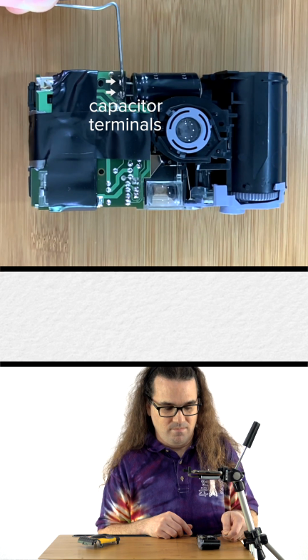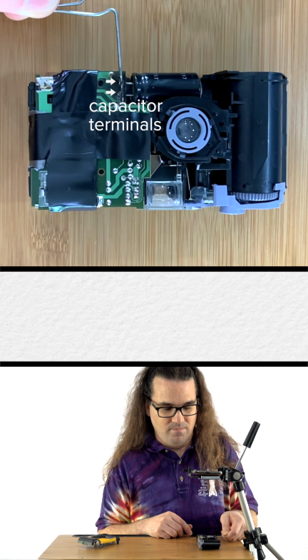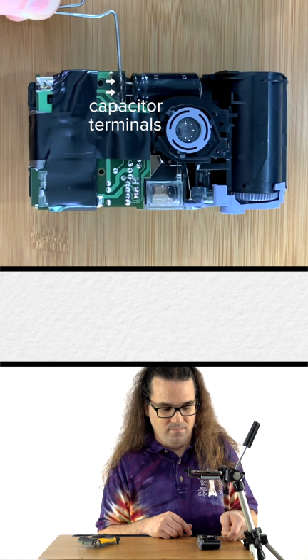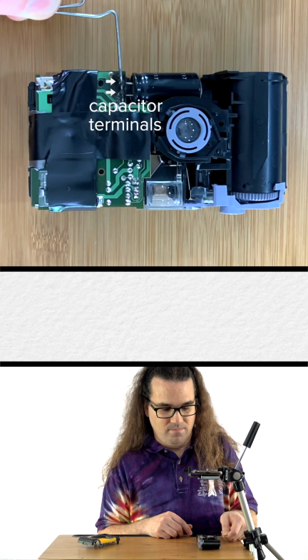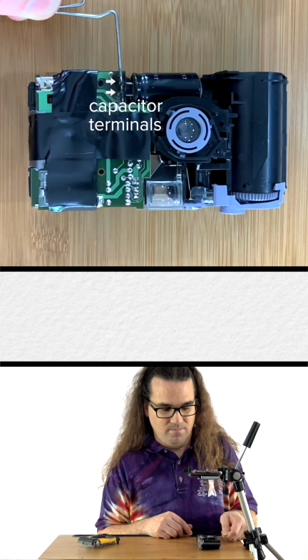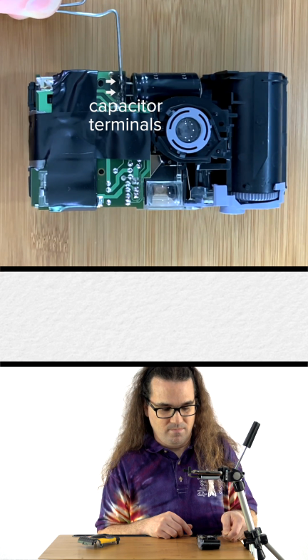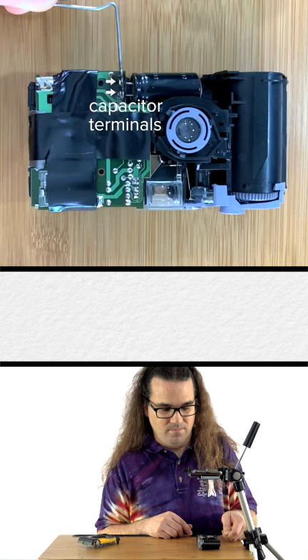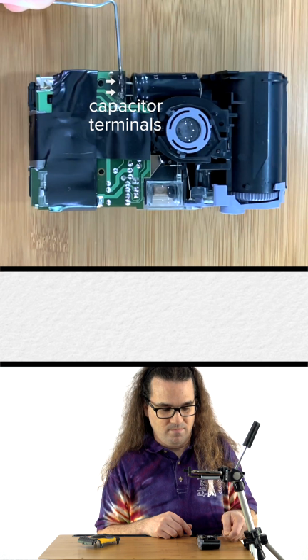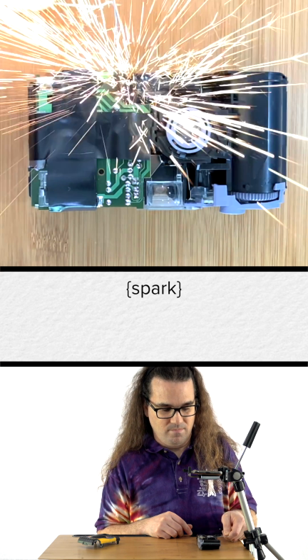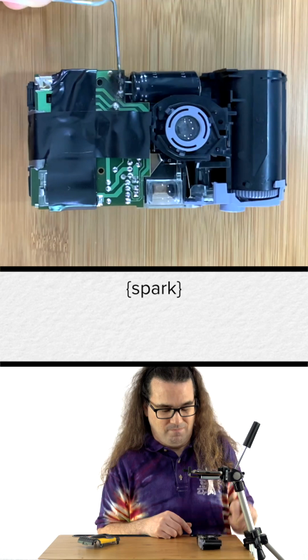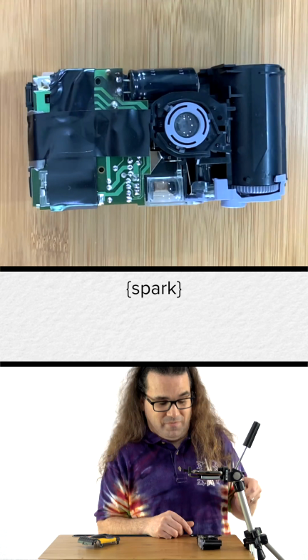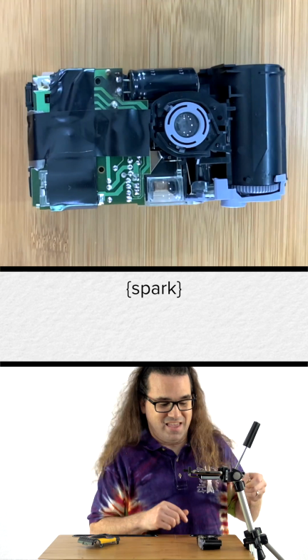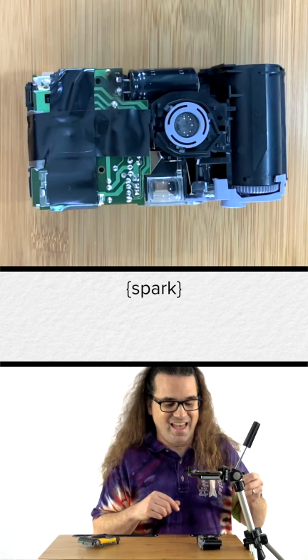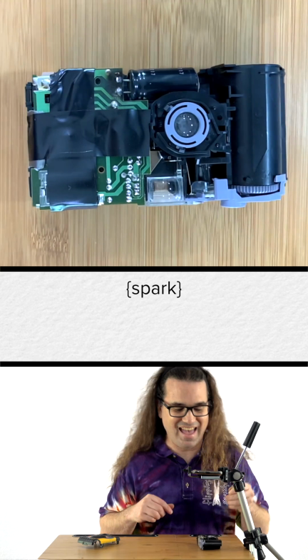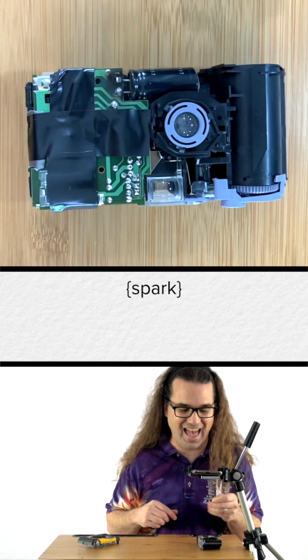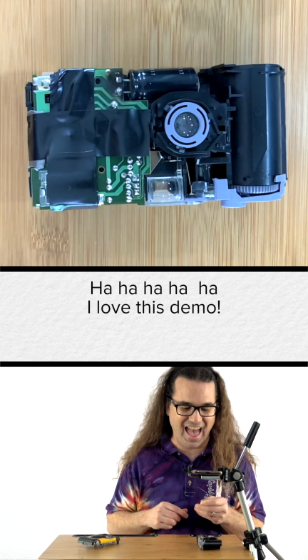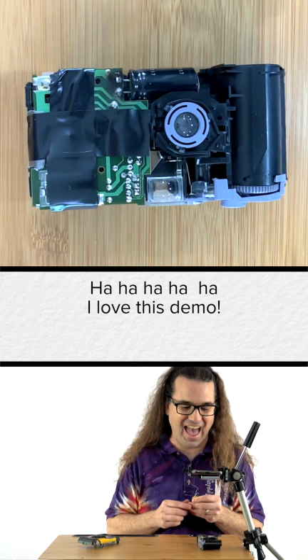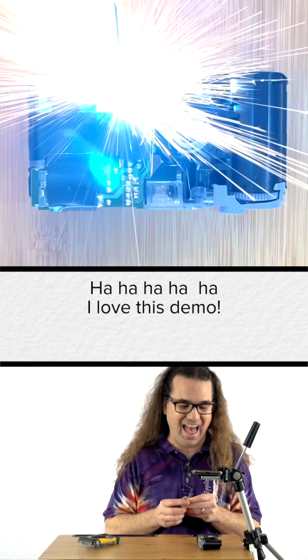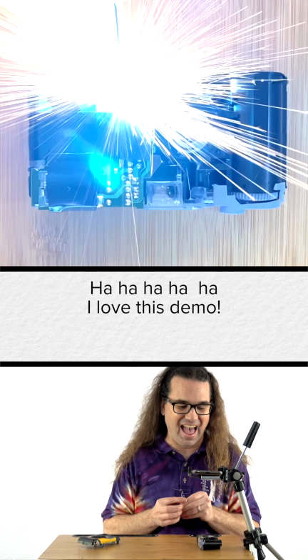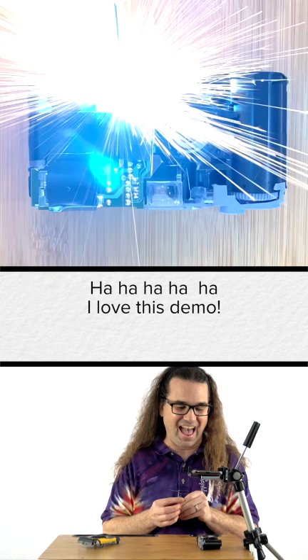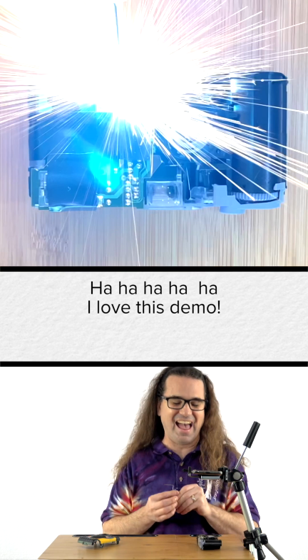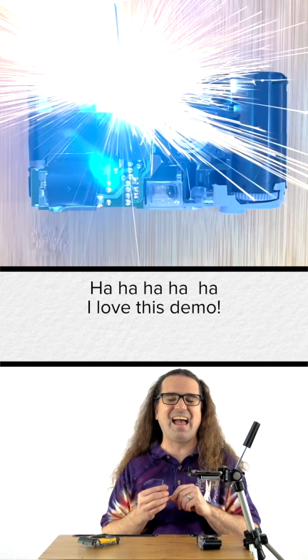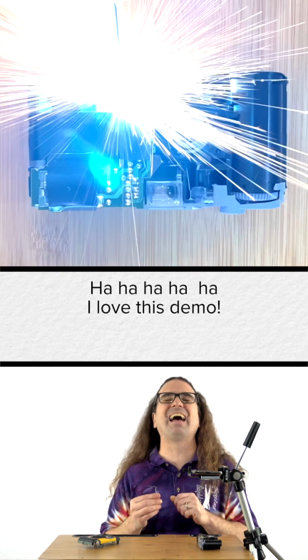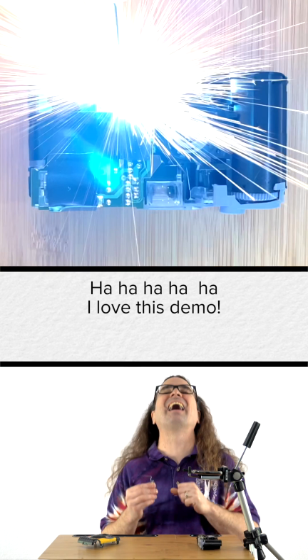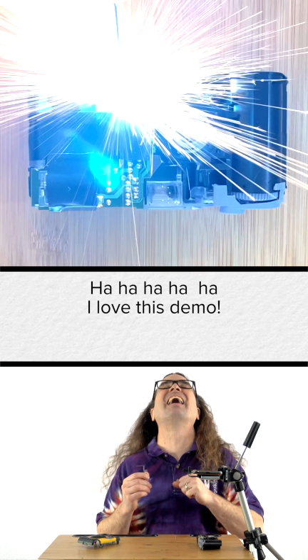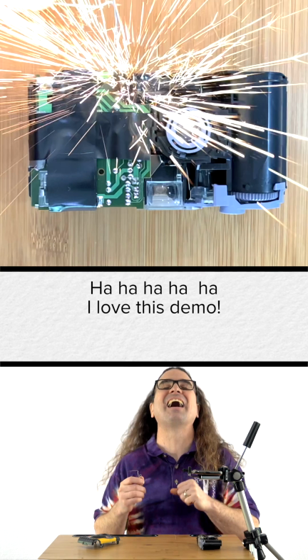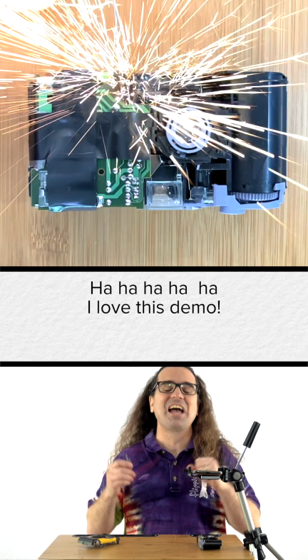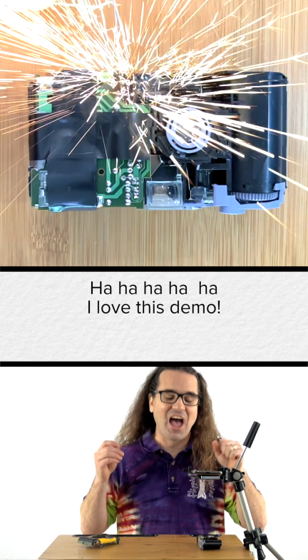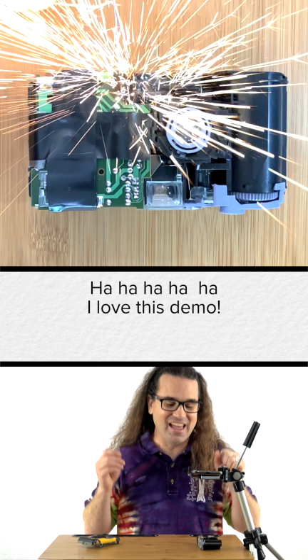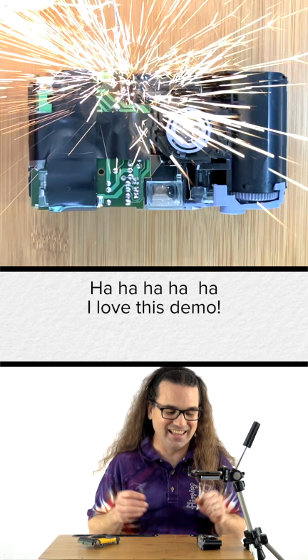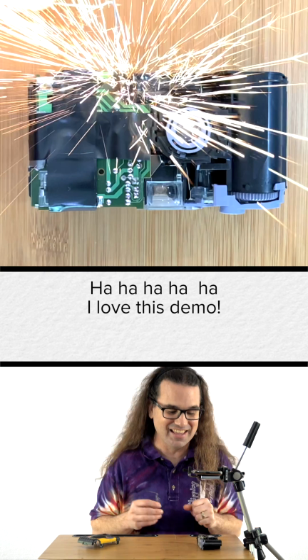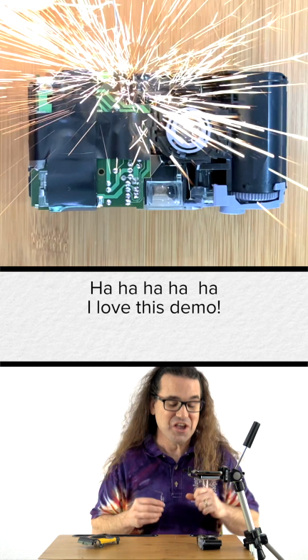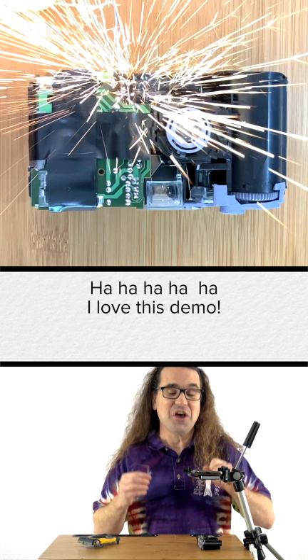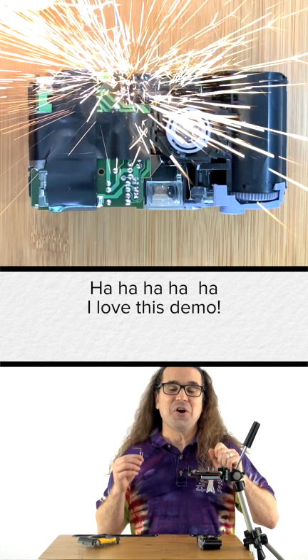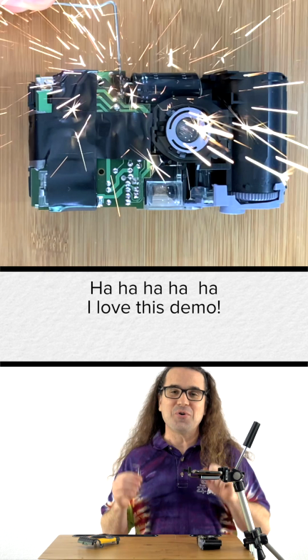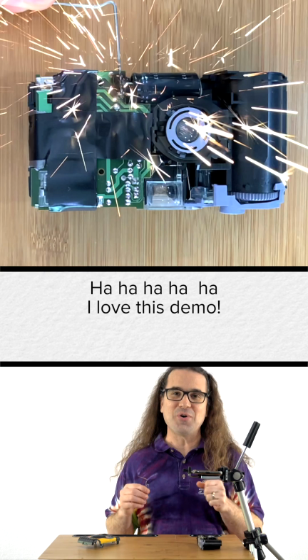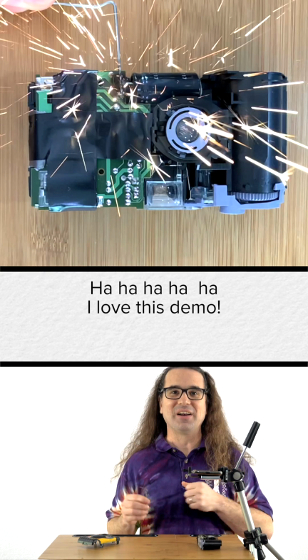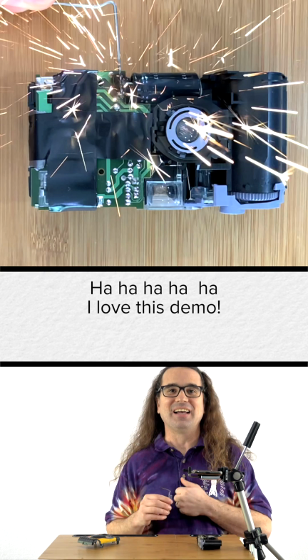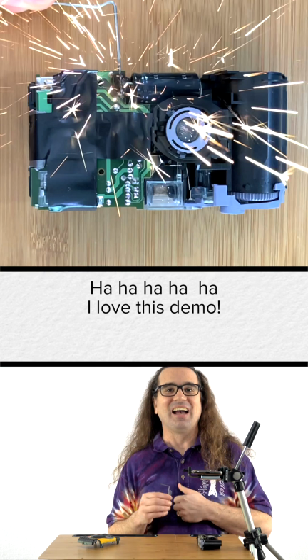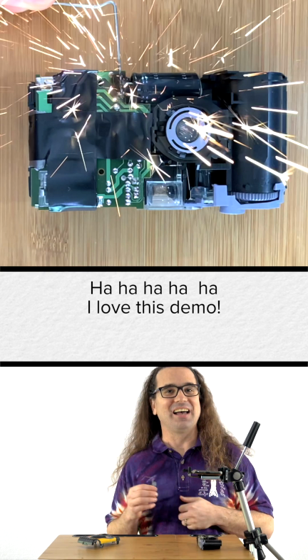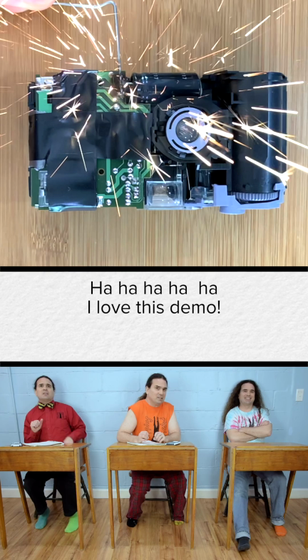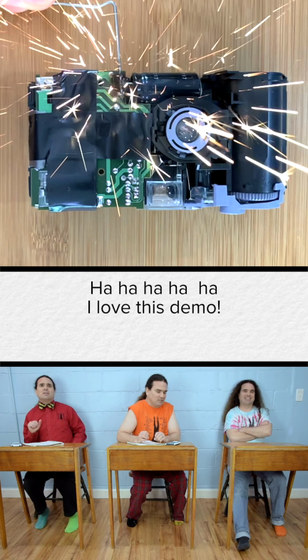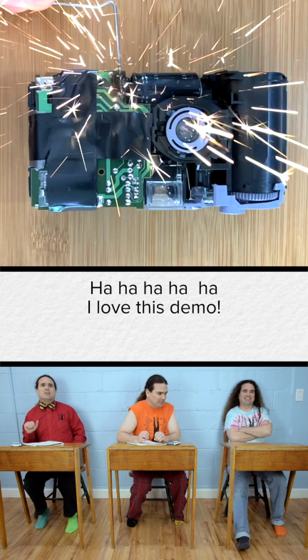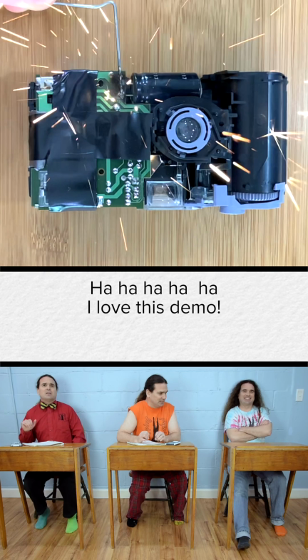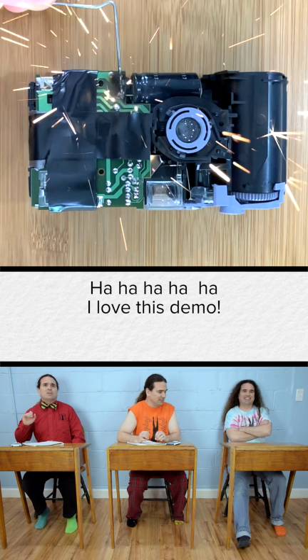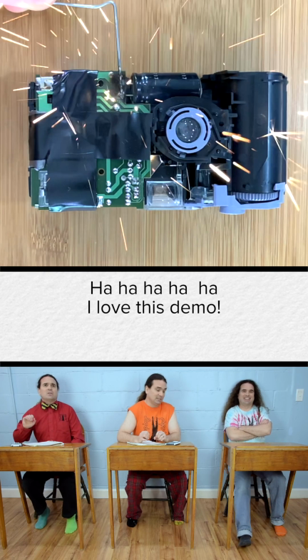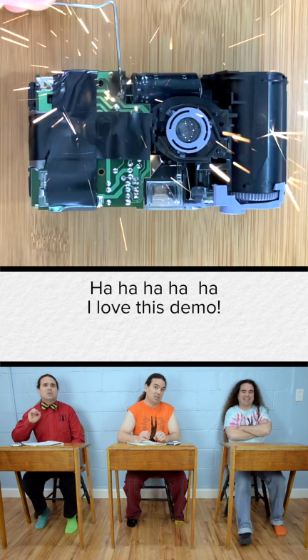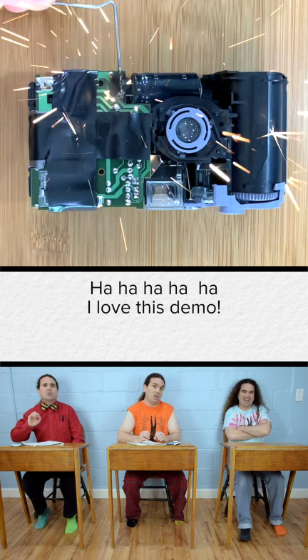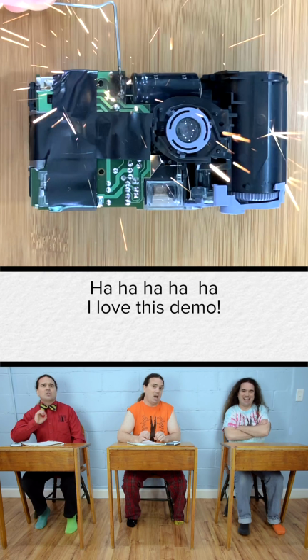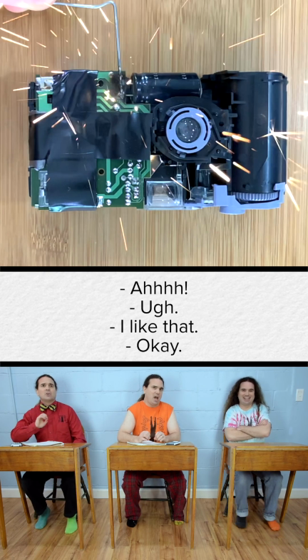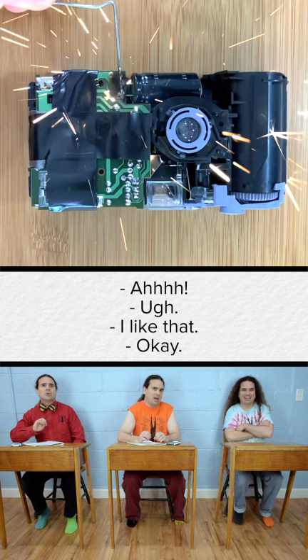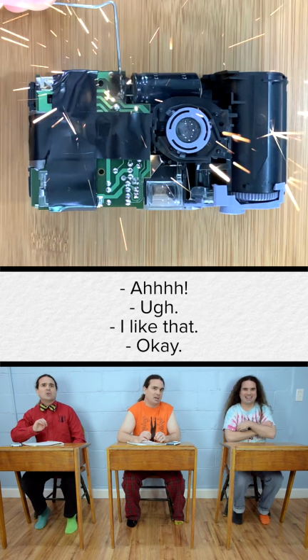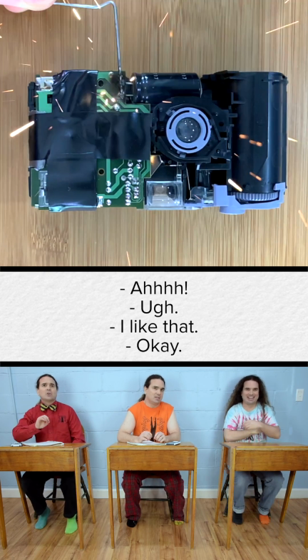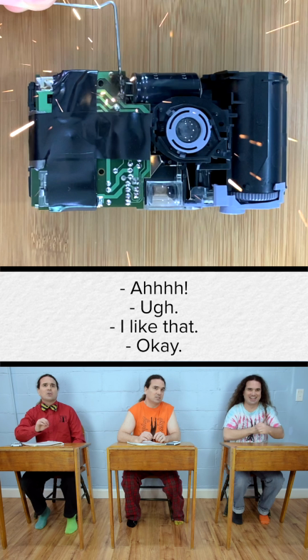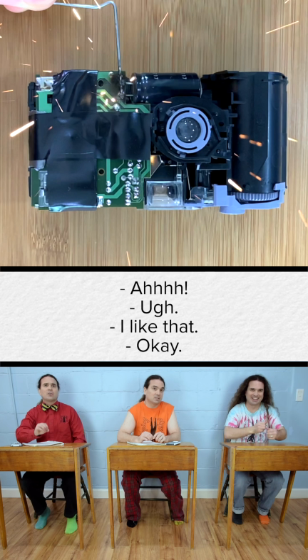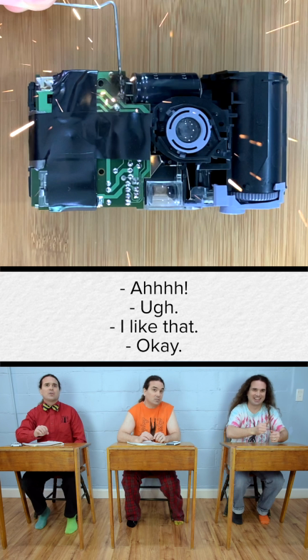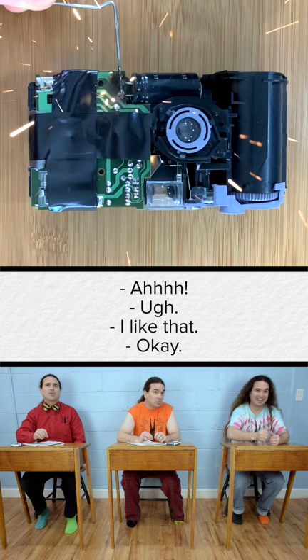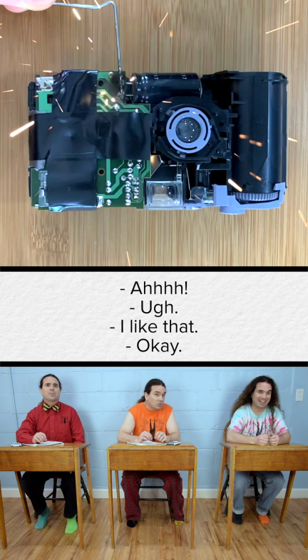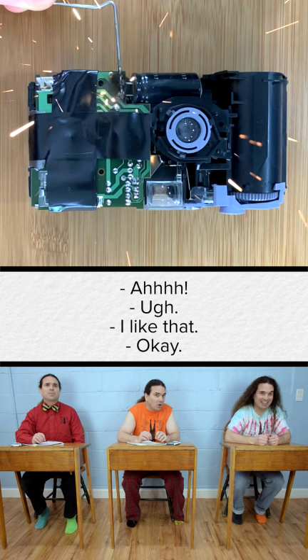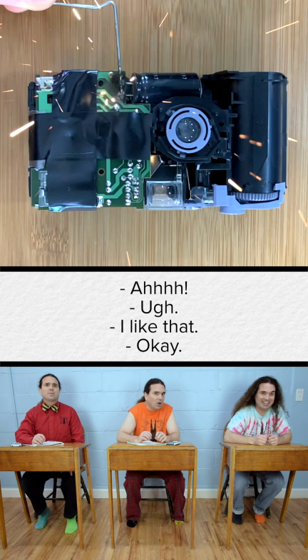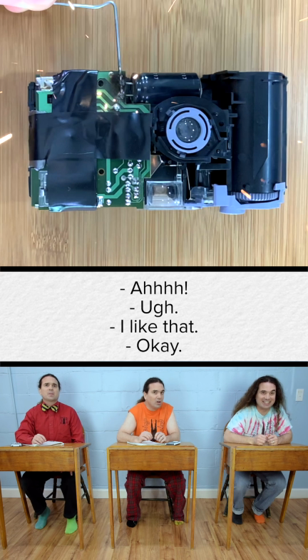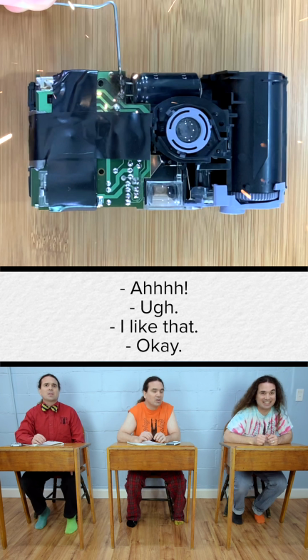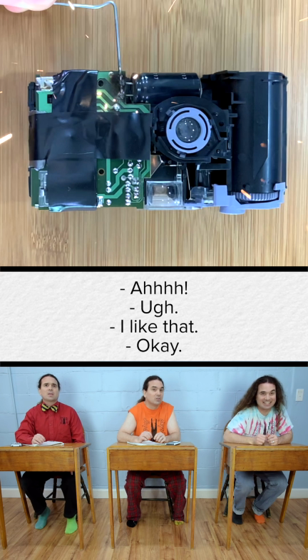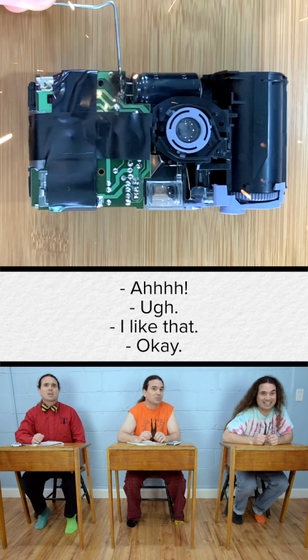FLIPPIN' PHYSICS! Oh my god. Oh boy. I love this demo.